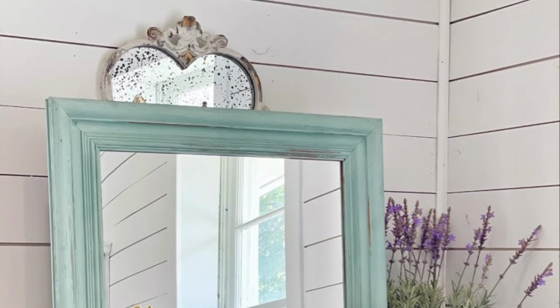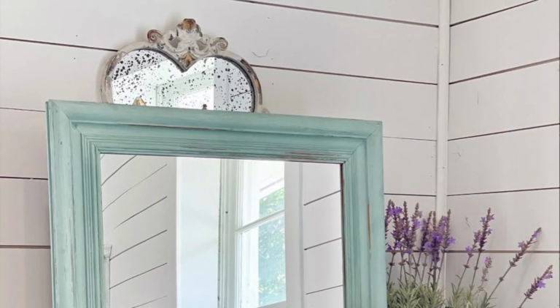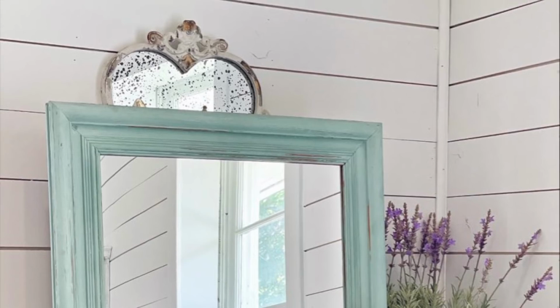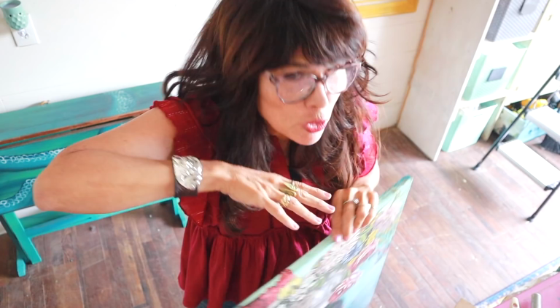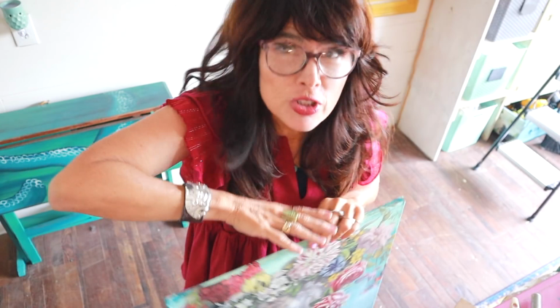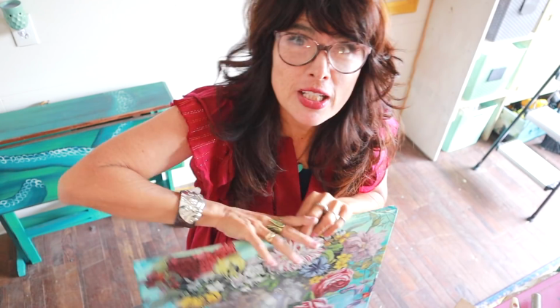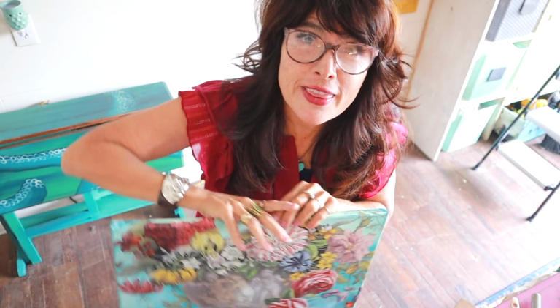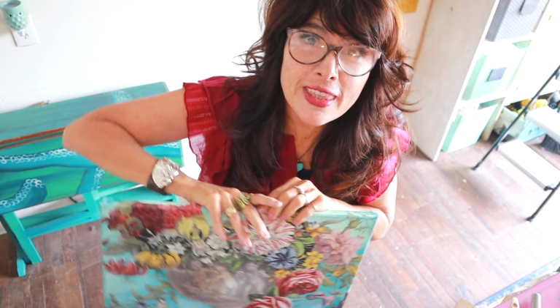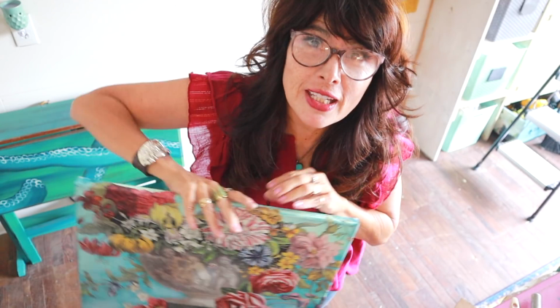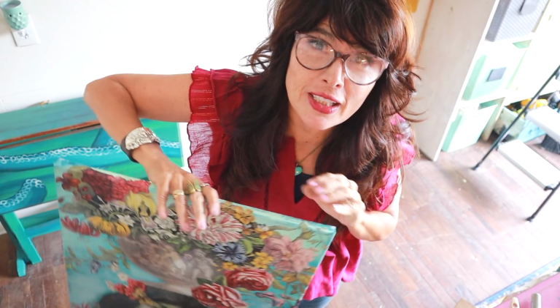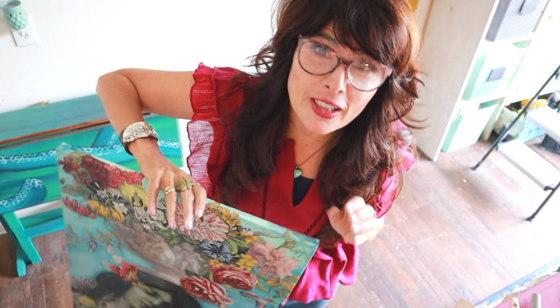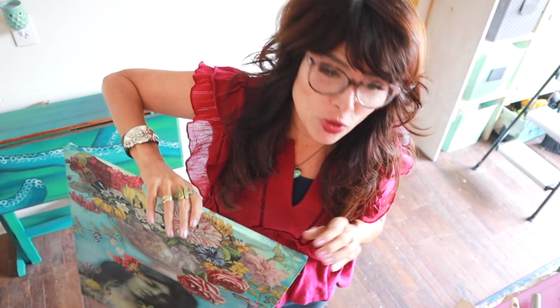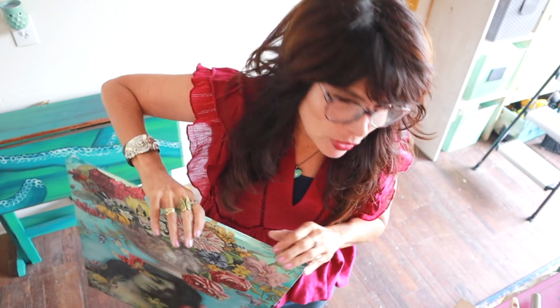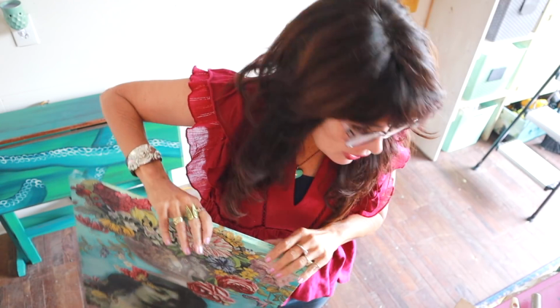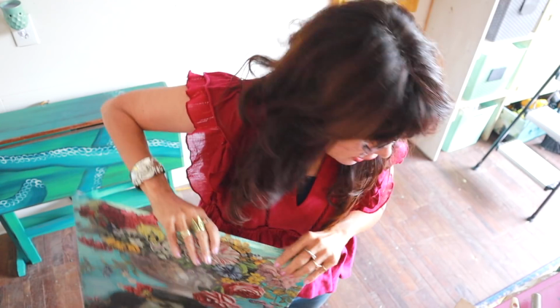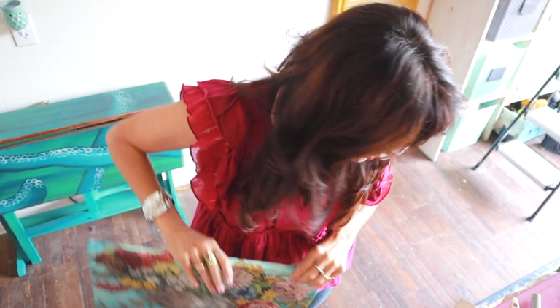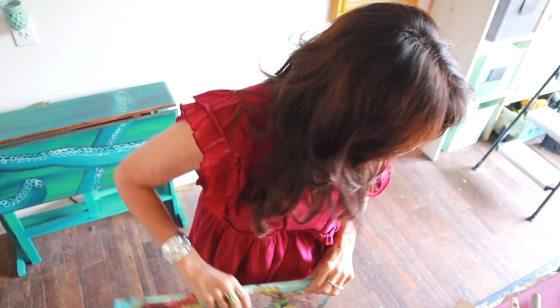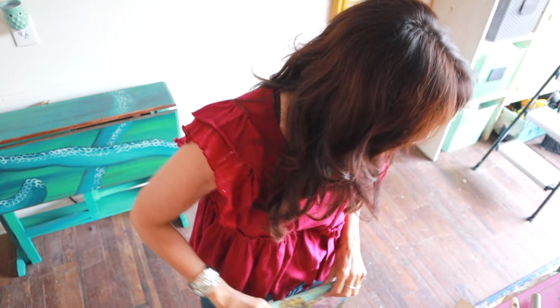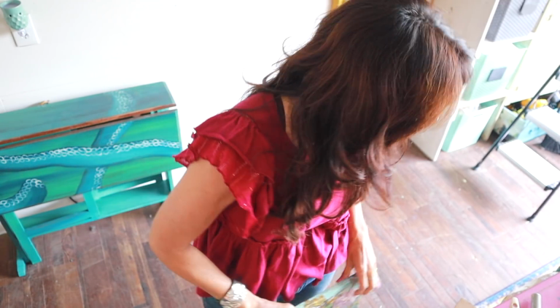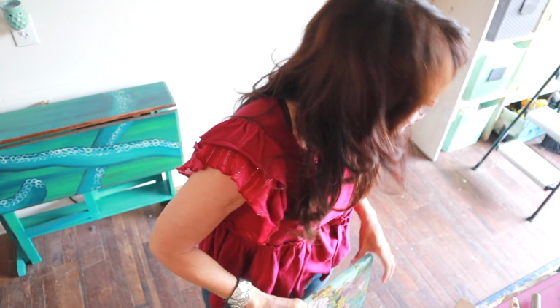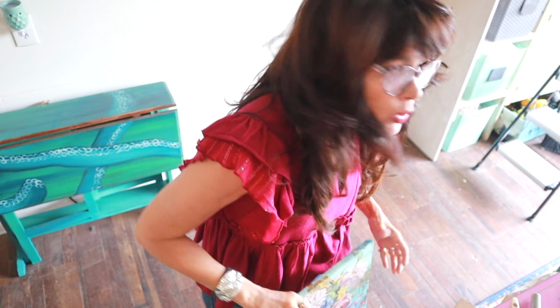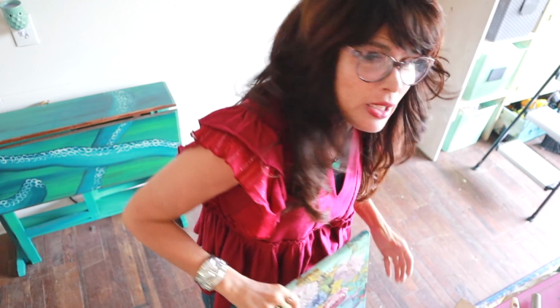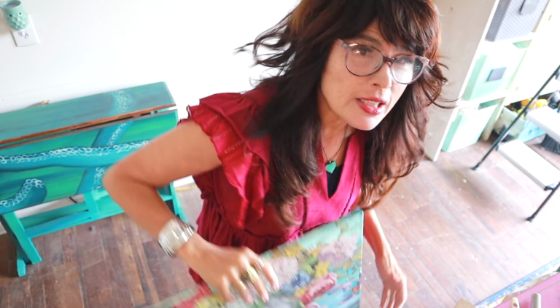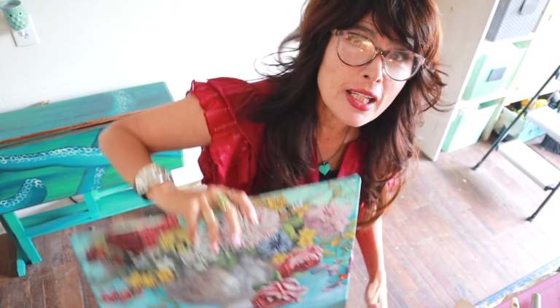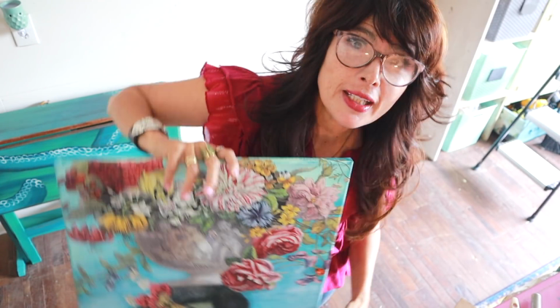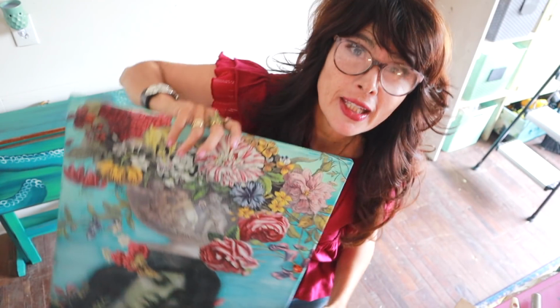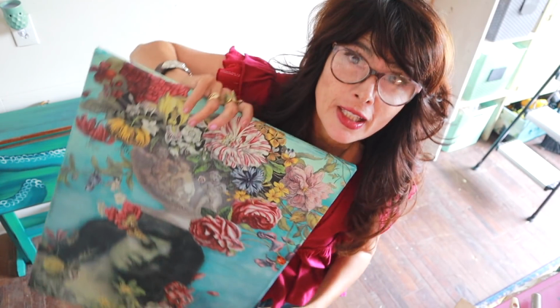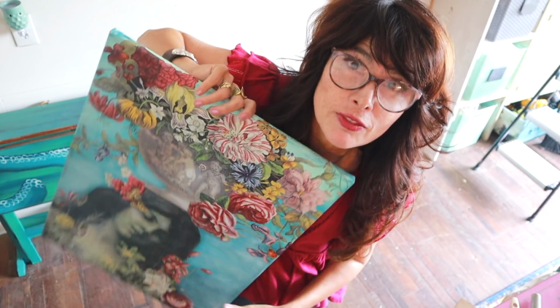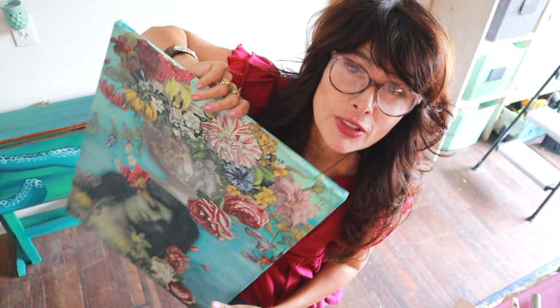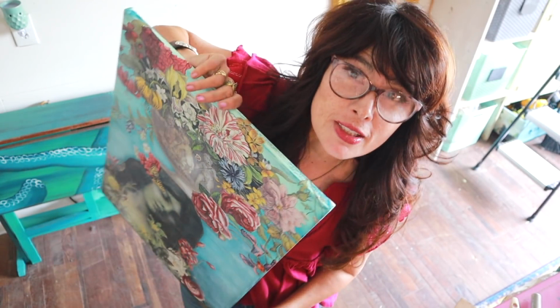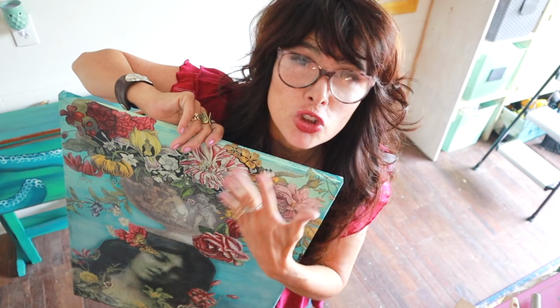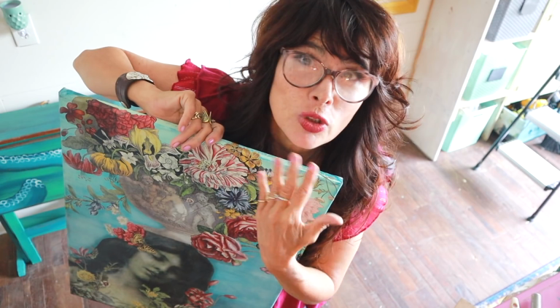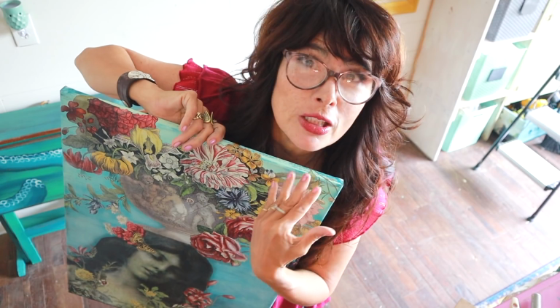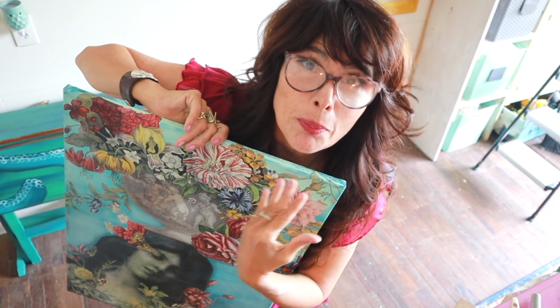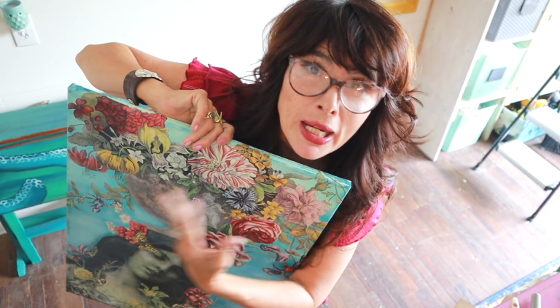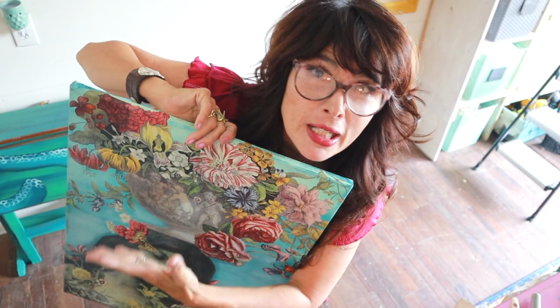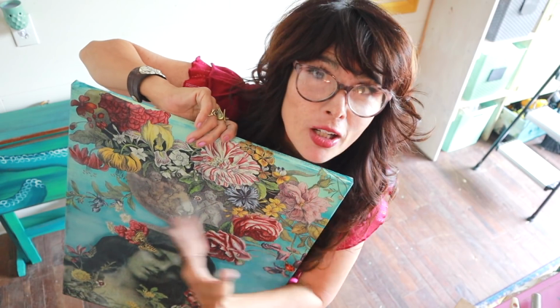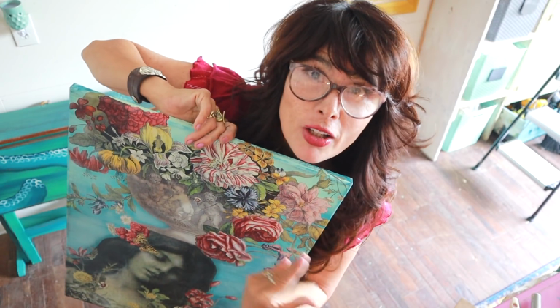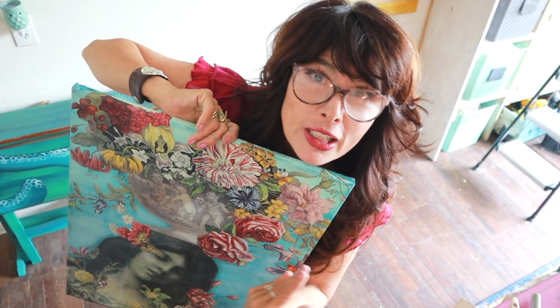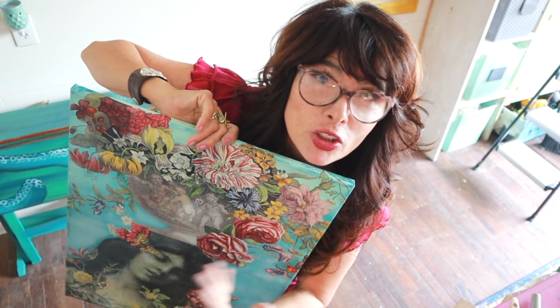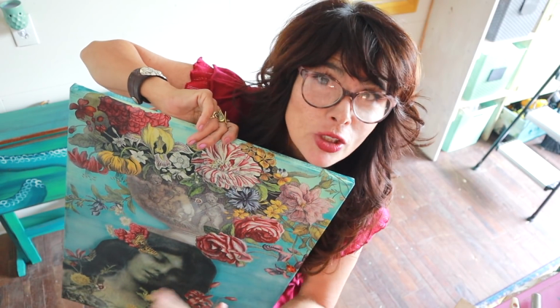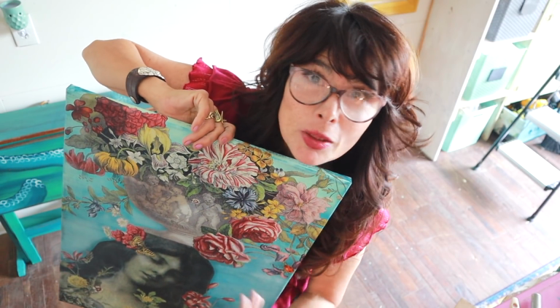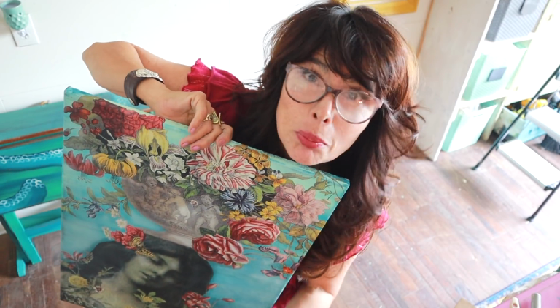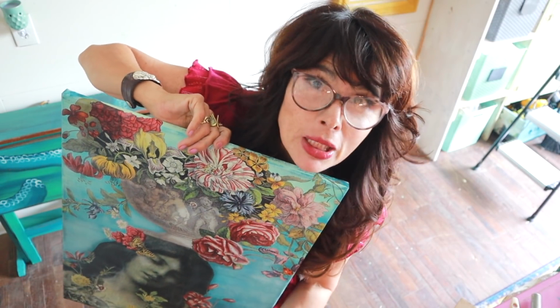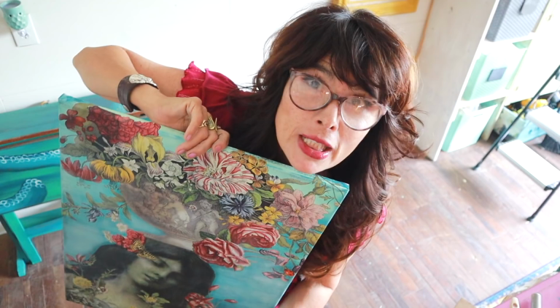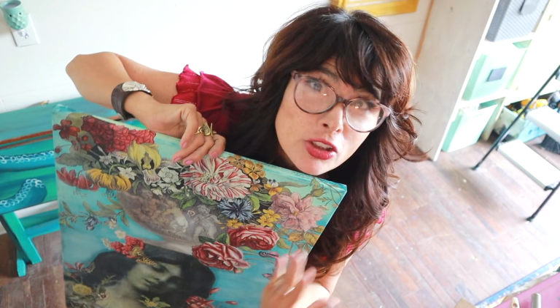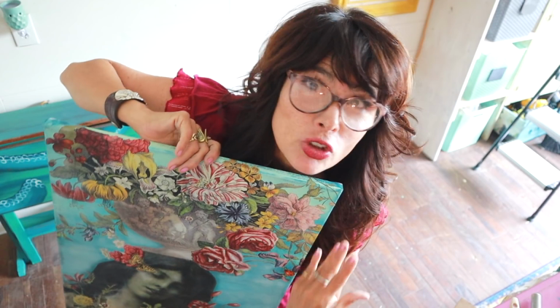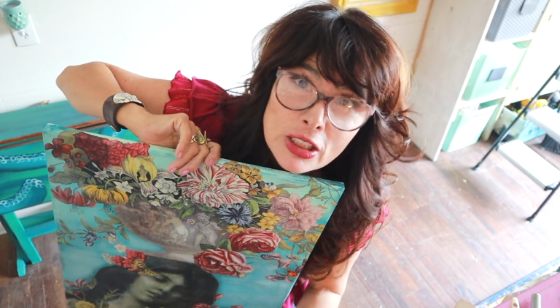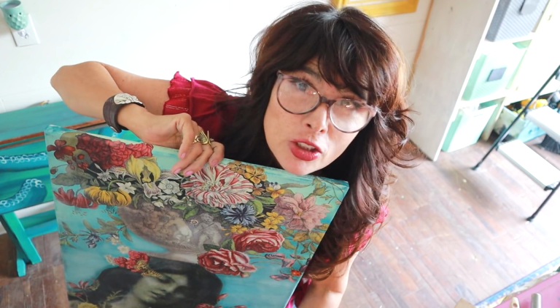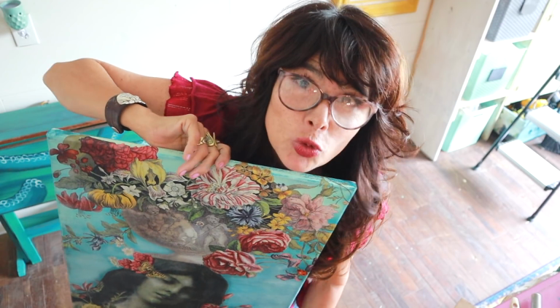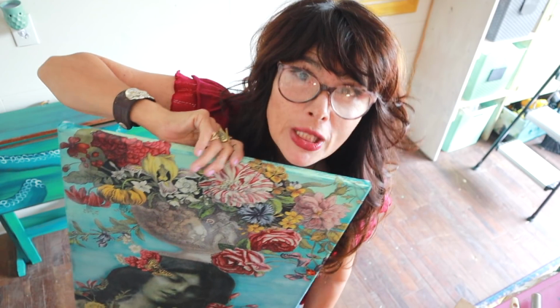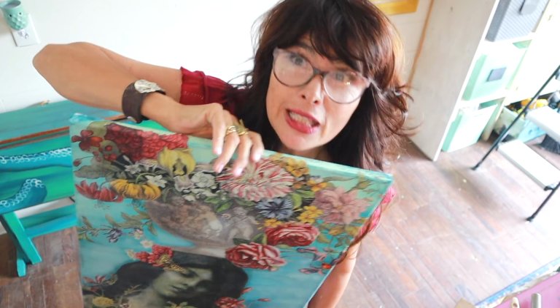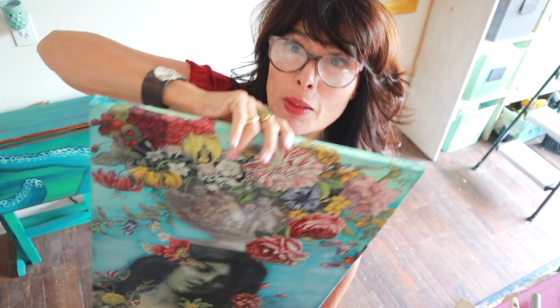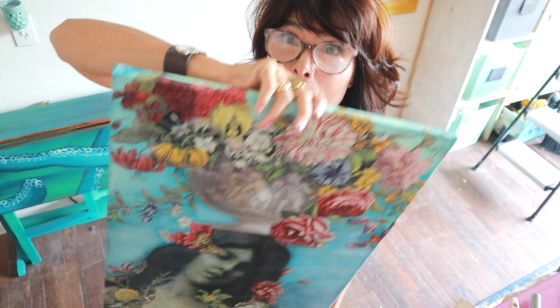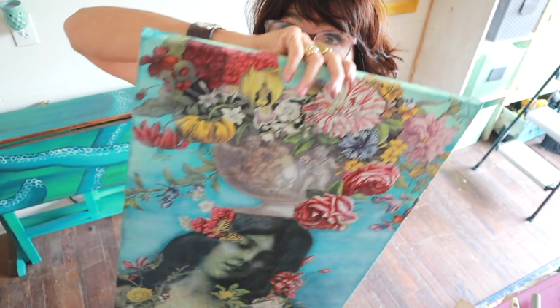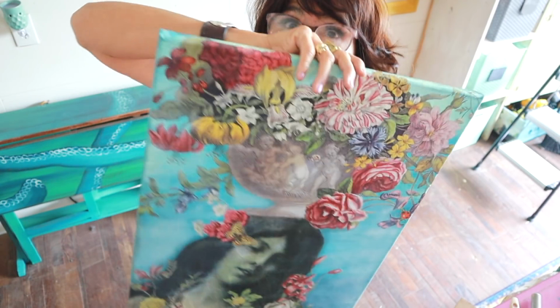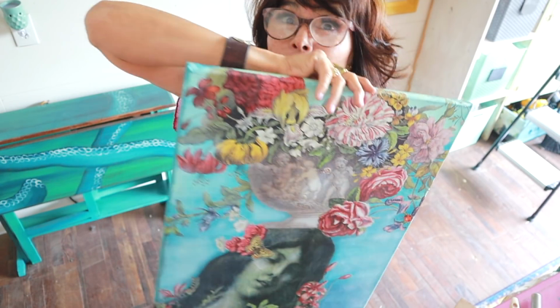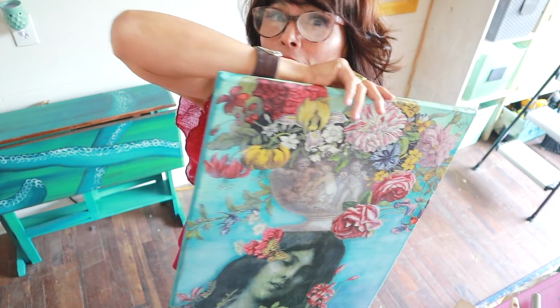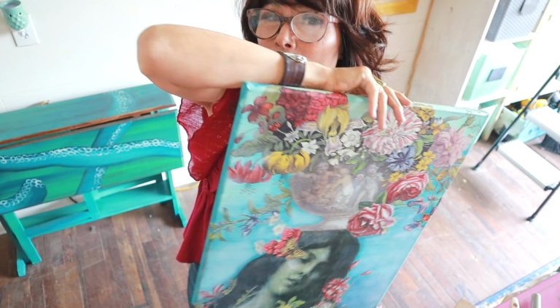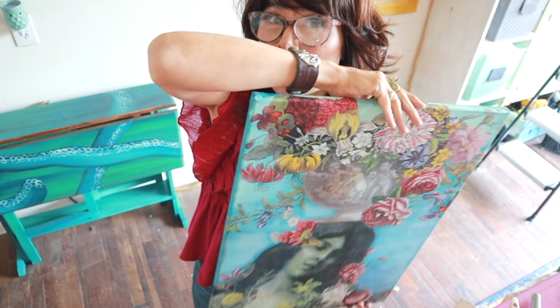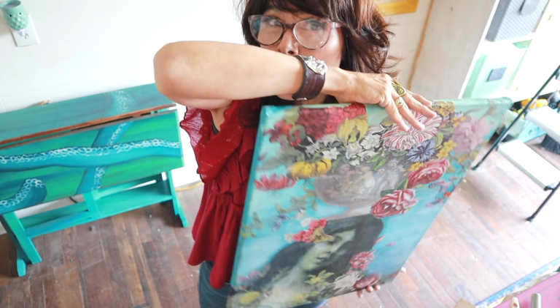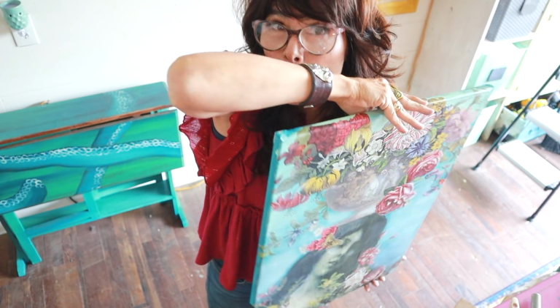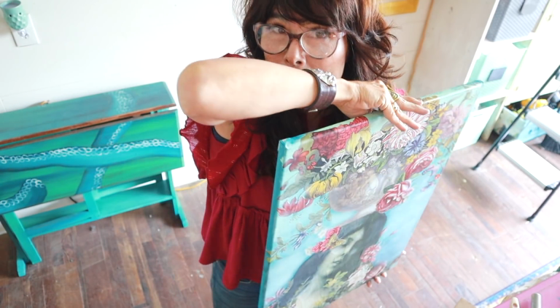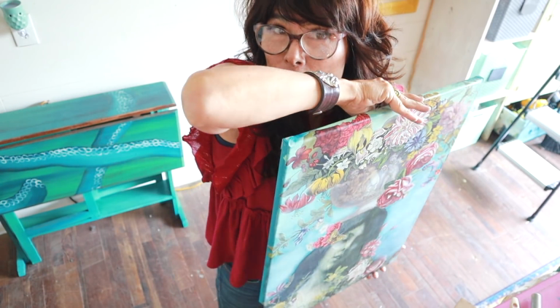The first thing you need to do is get a canvas. You need to paint on it, blend, and create the background situation.